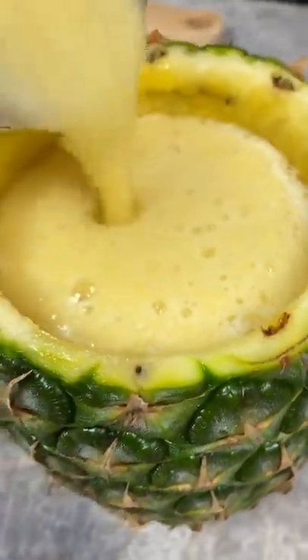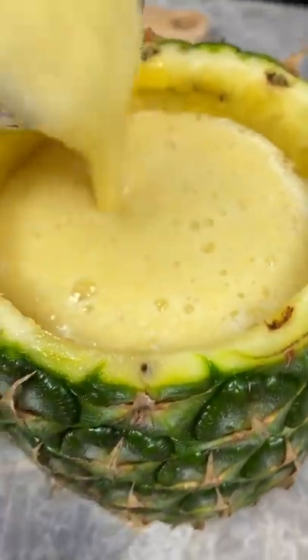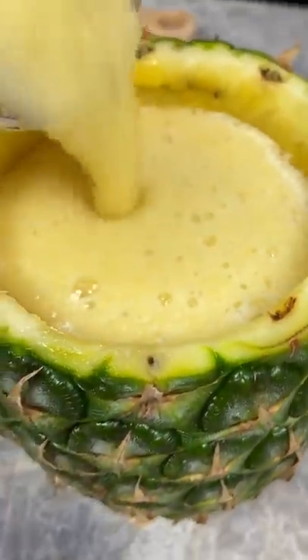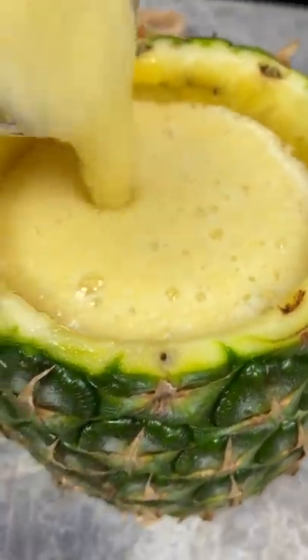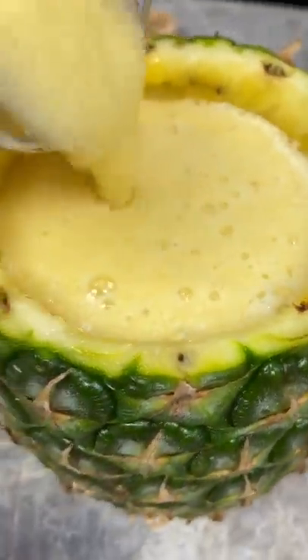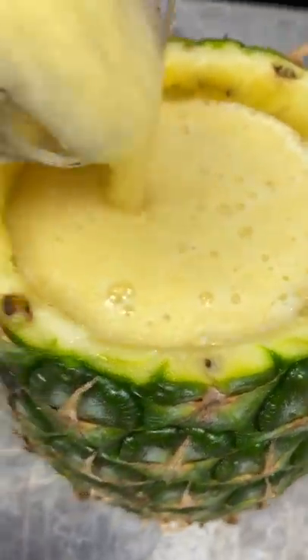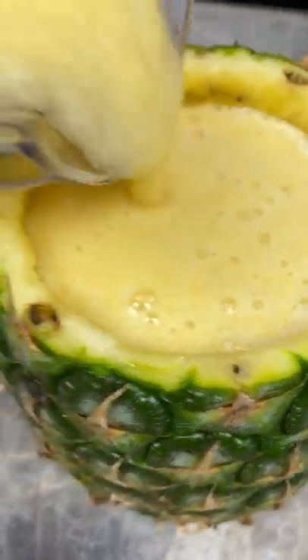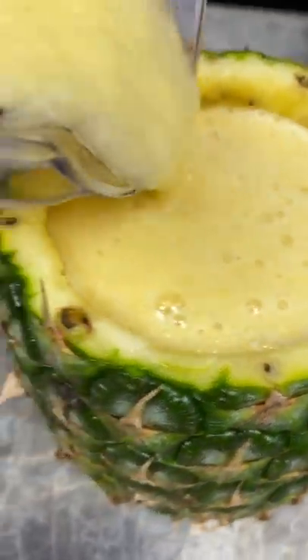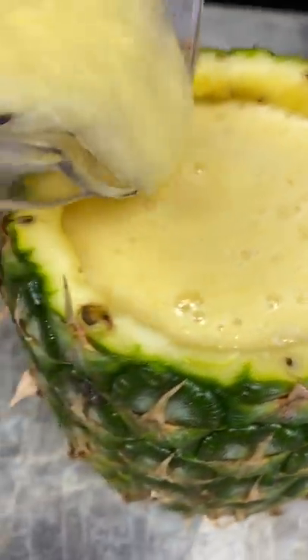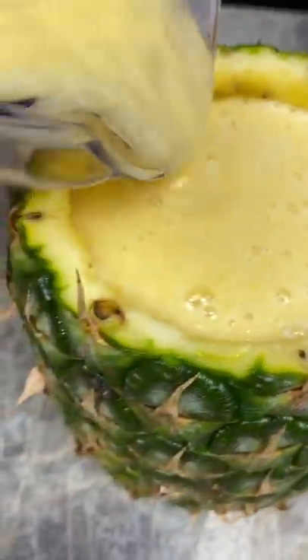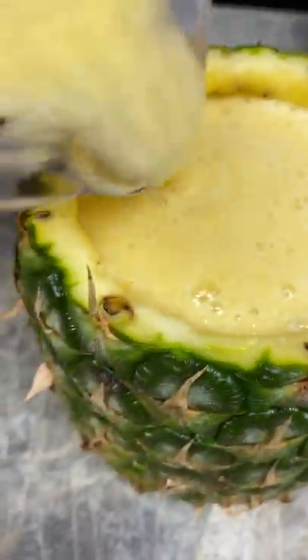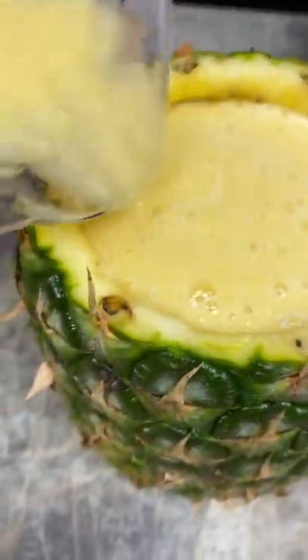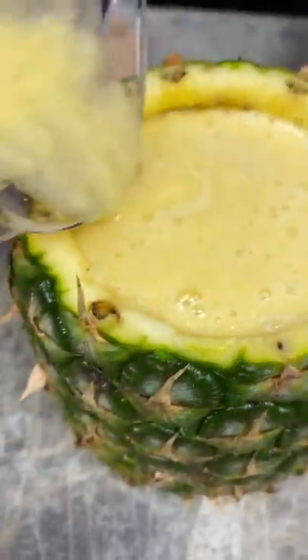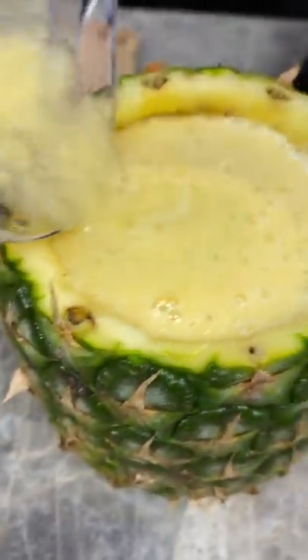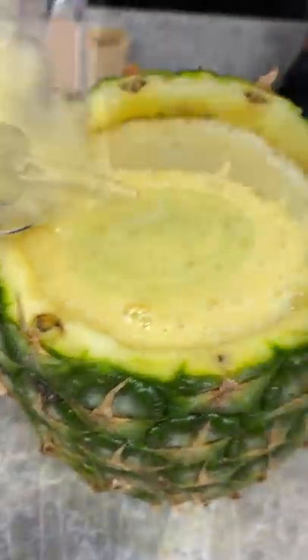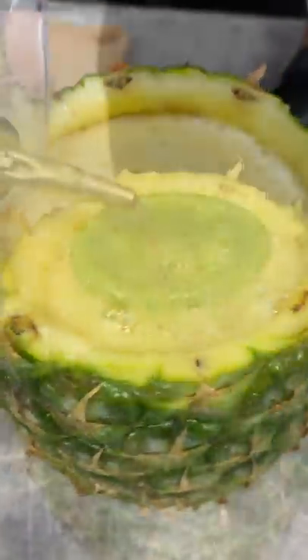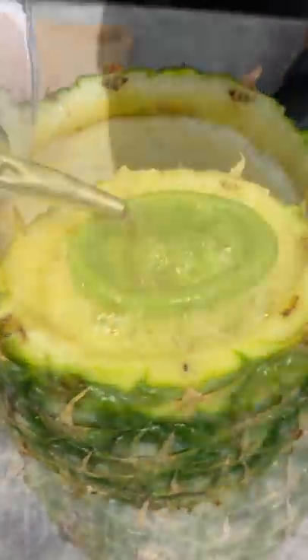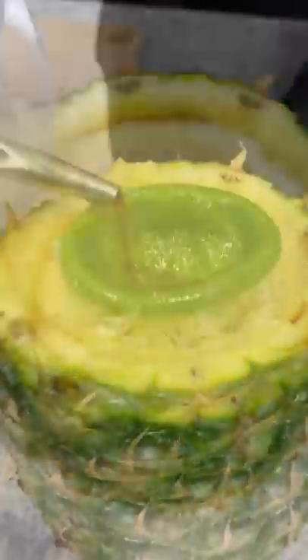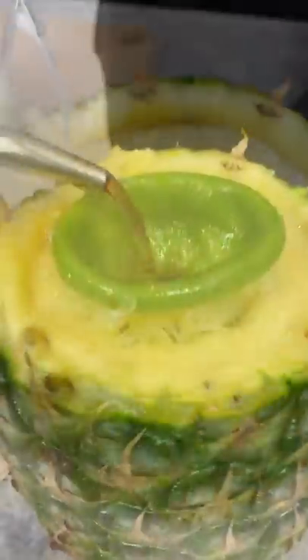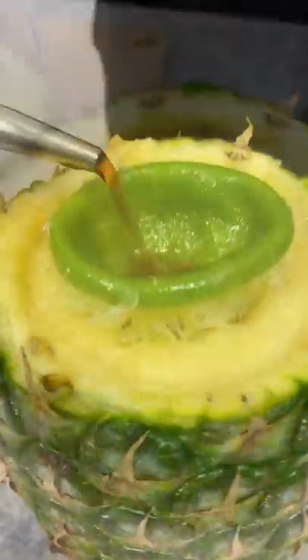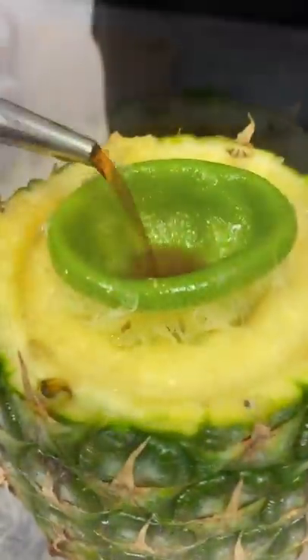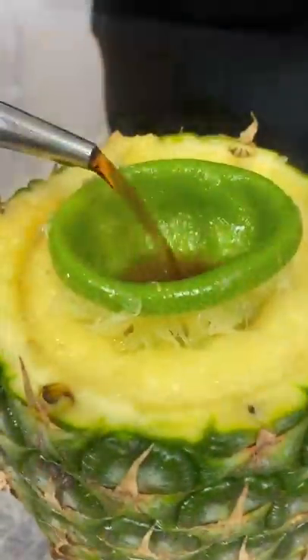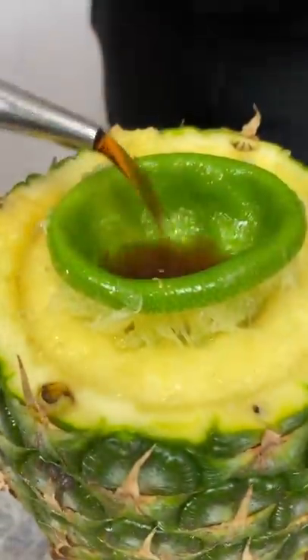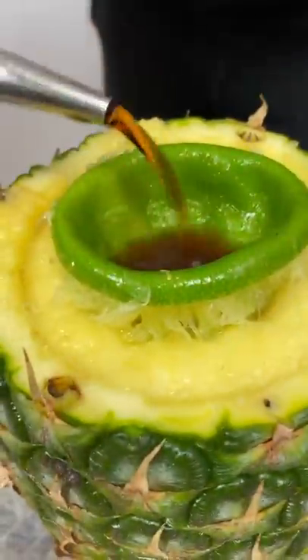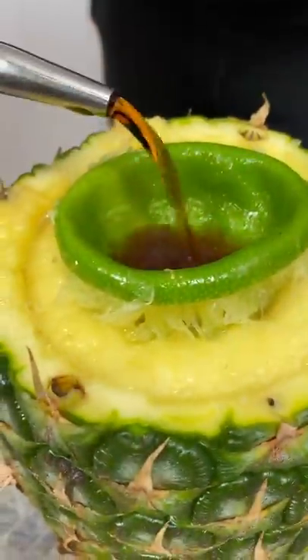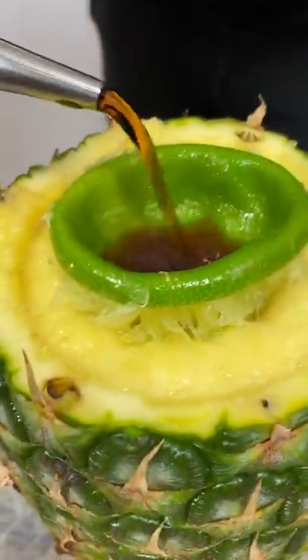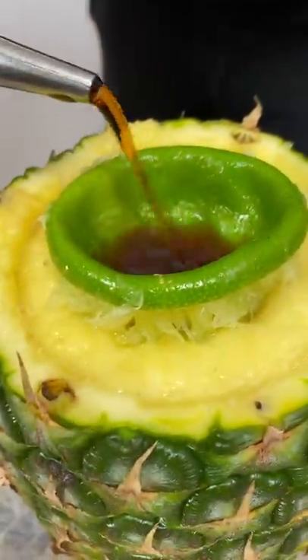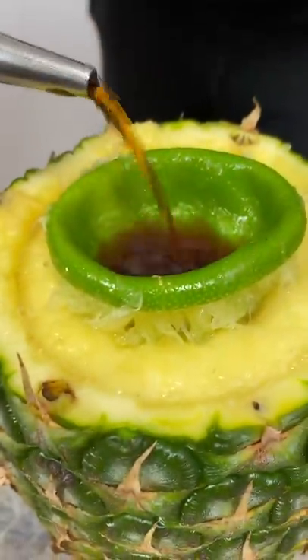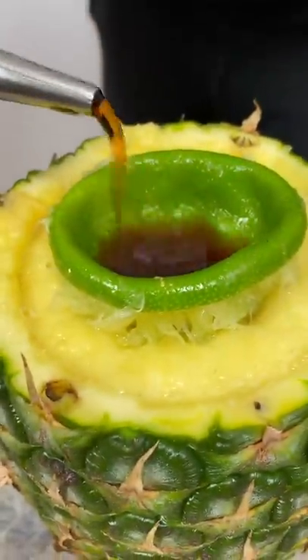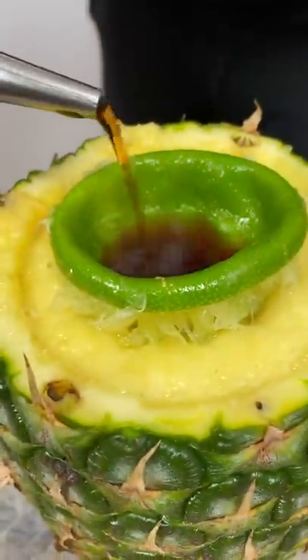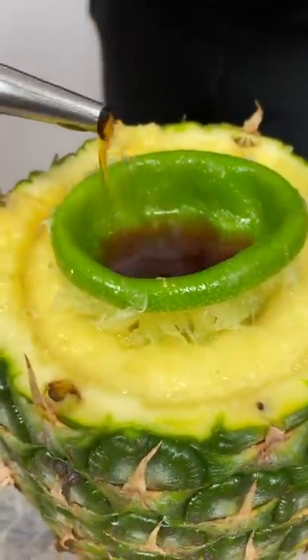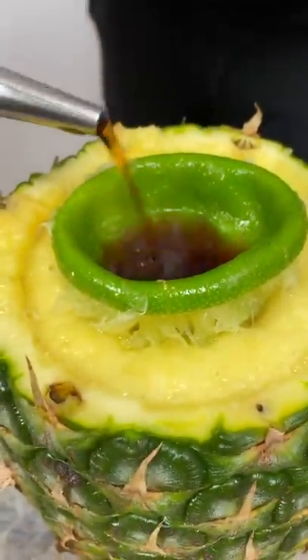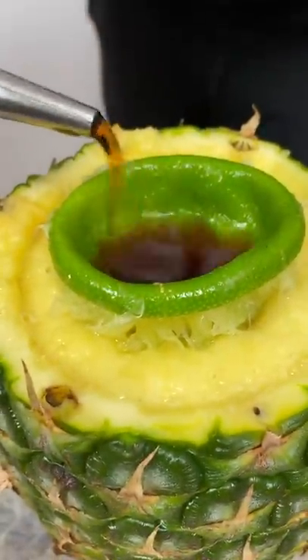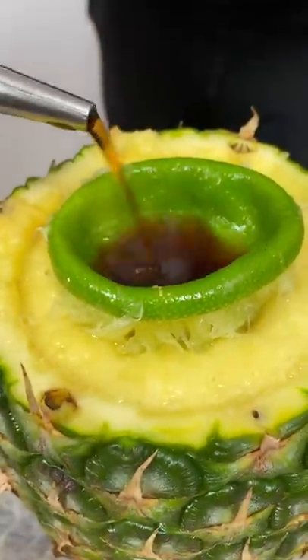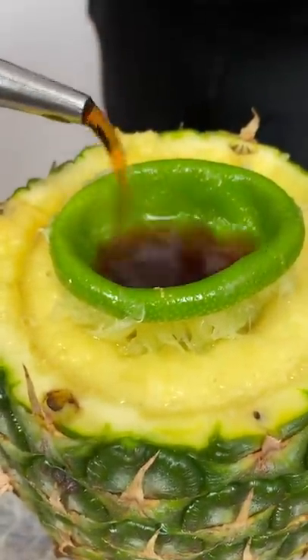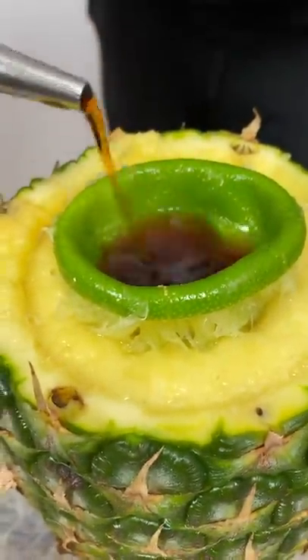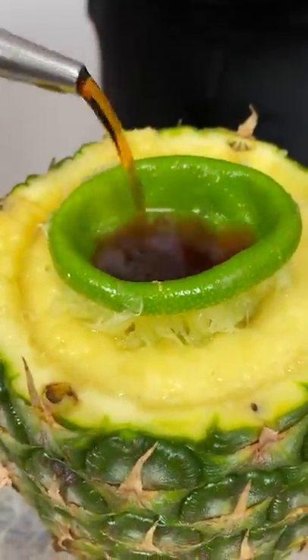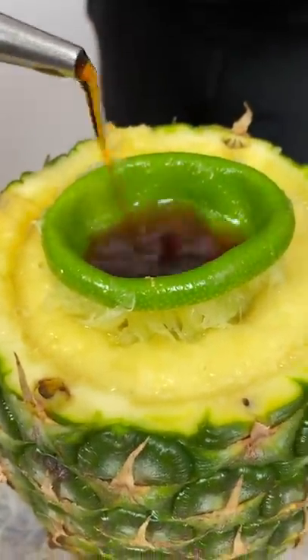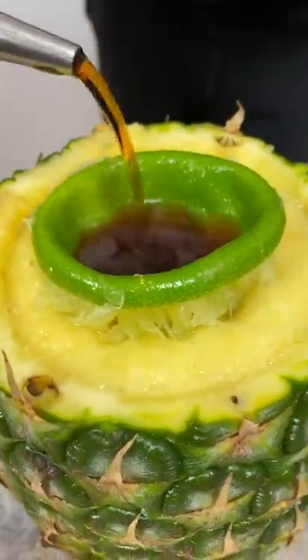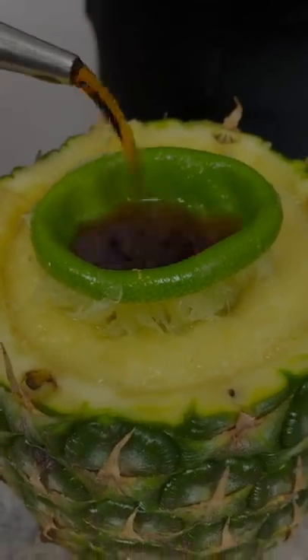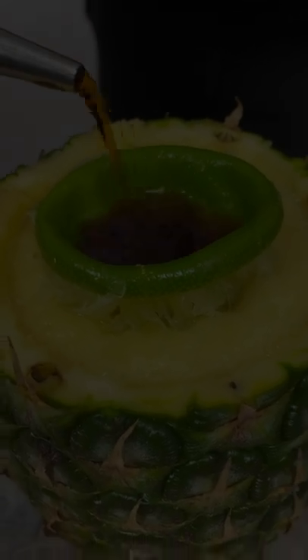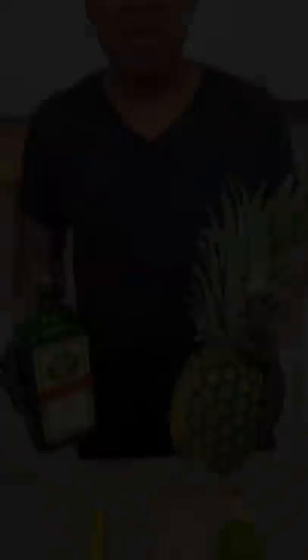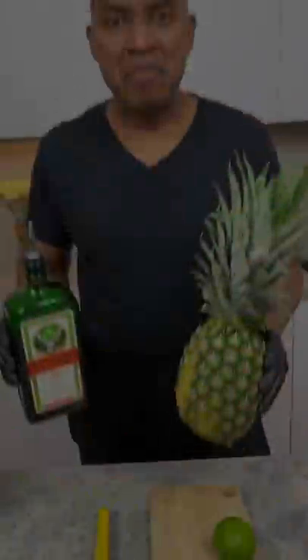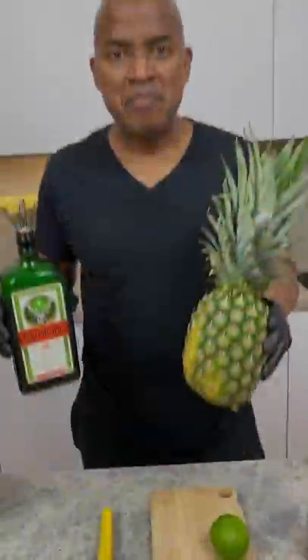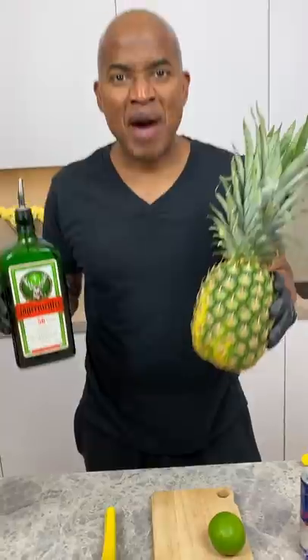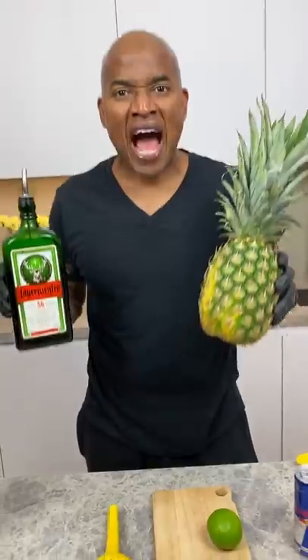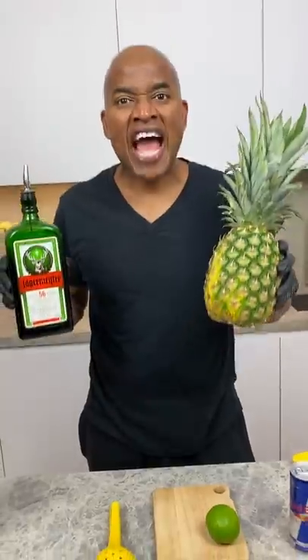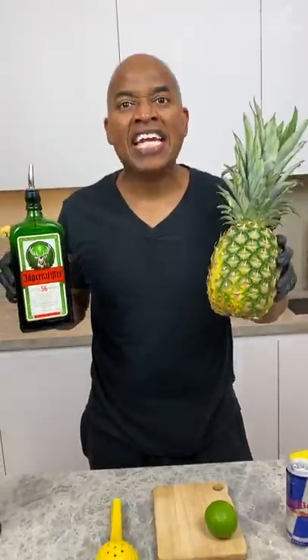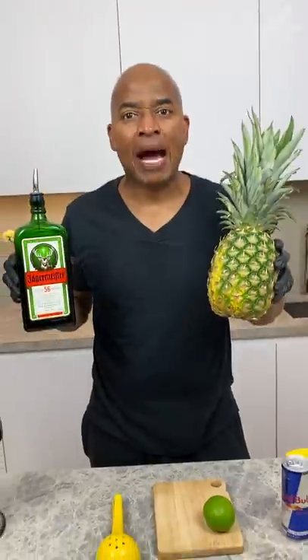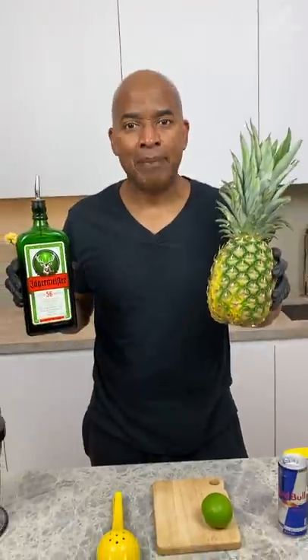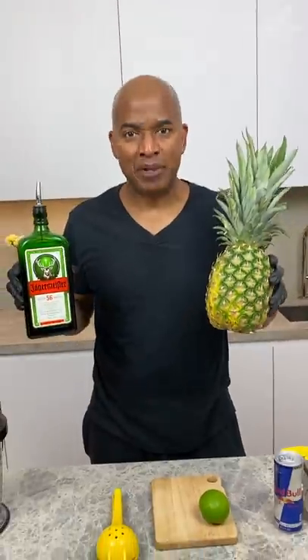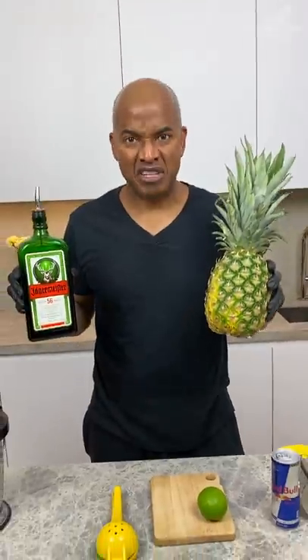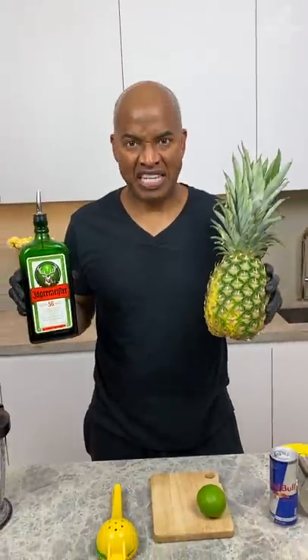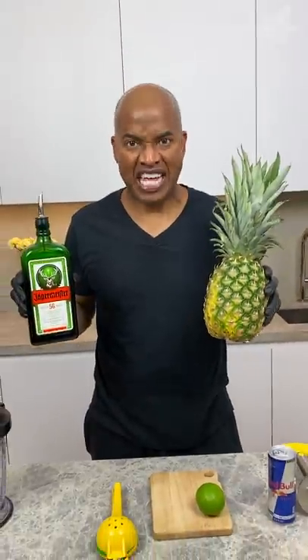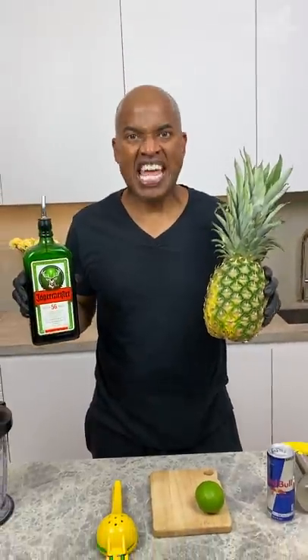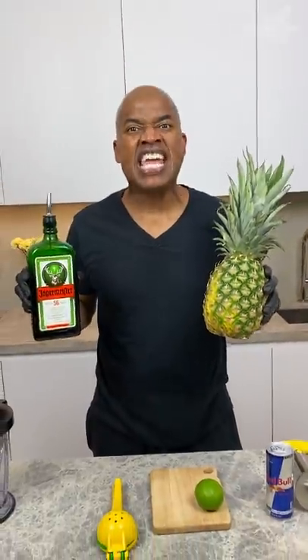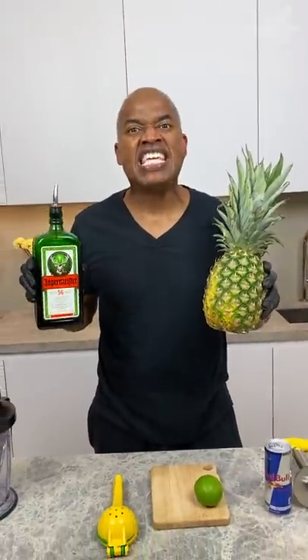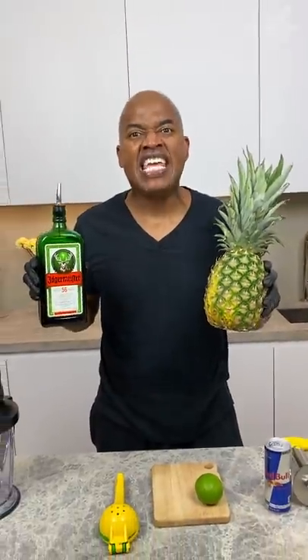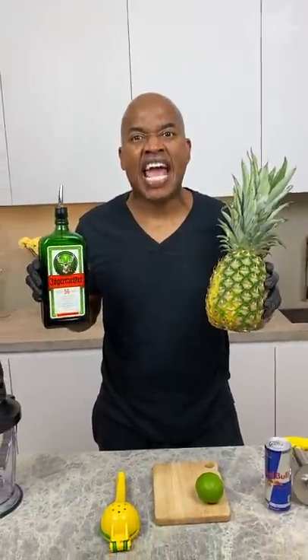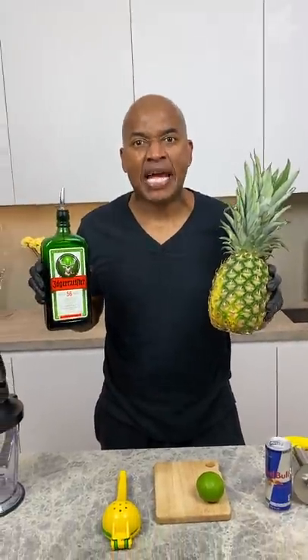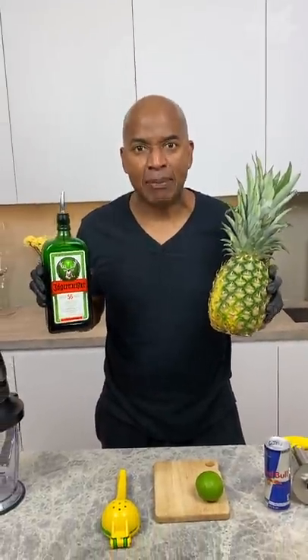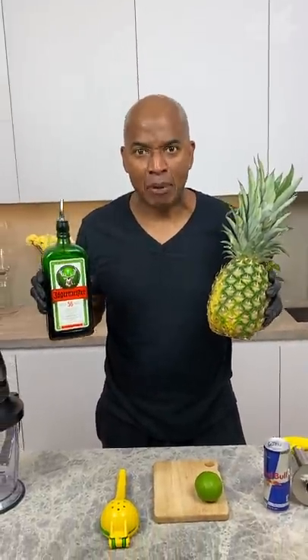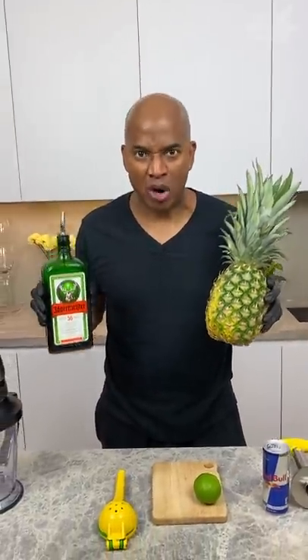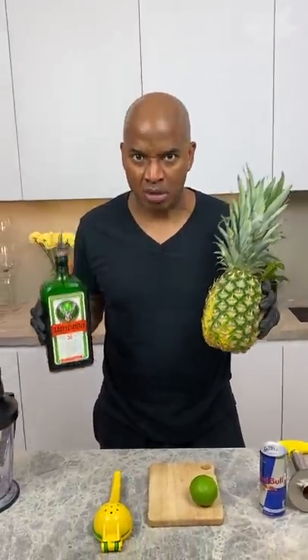Merry Christmas! Hallelujah, amen. This is Germany's gift to us, all right? Pineapple Jägerbomb.